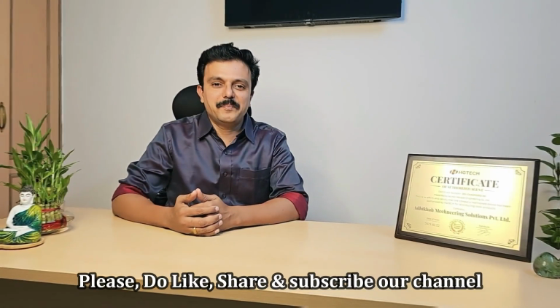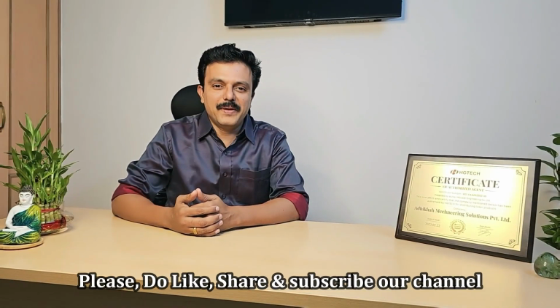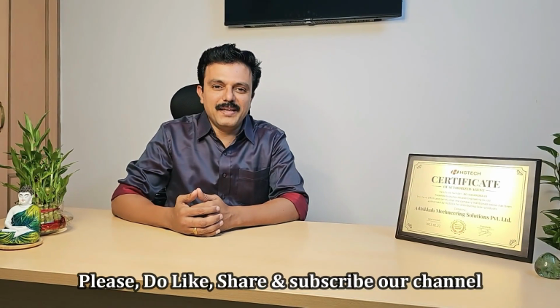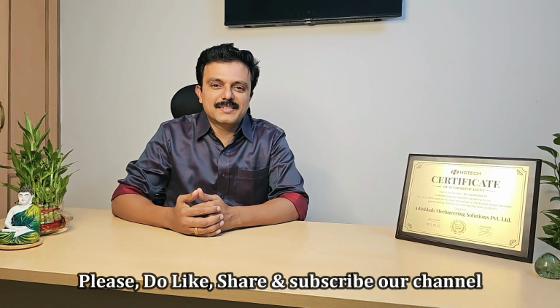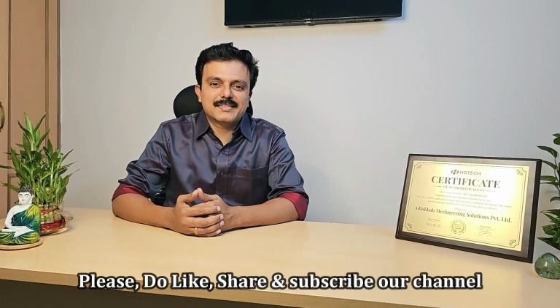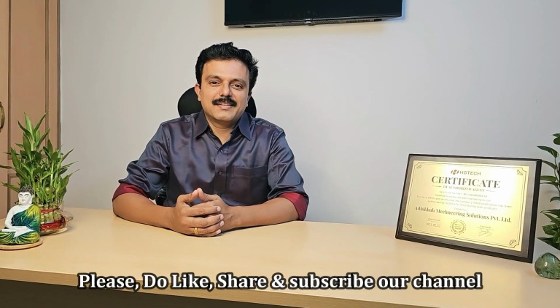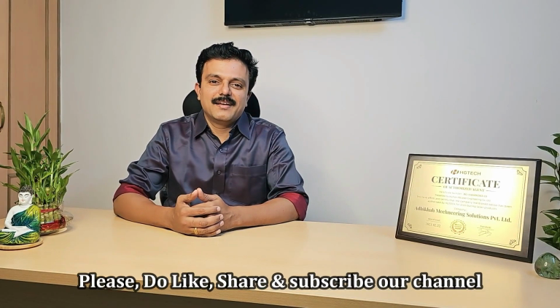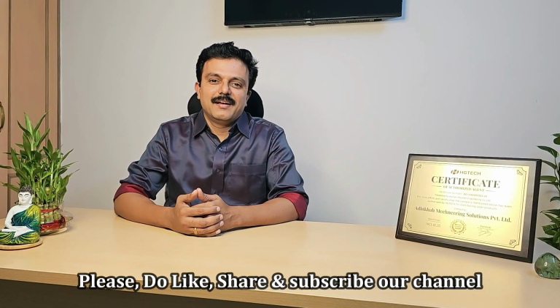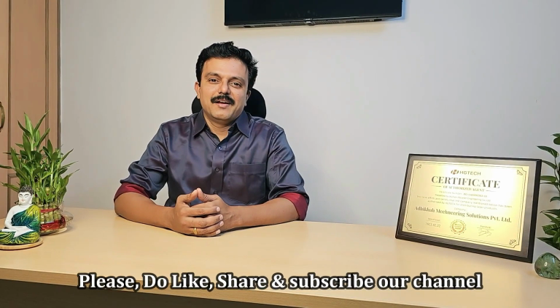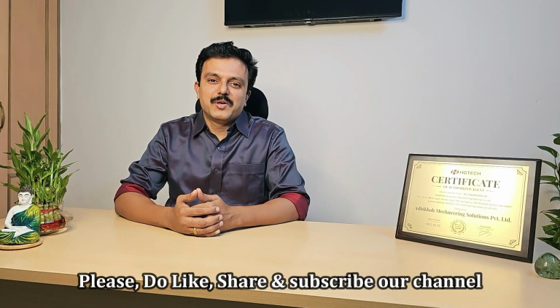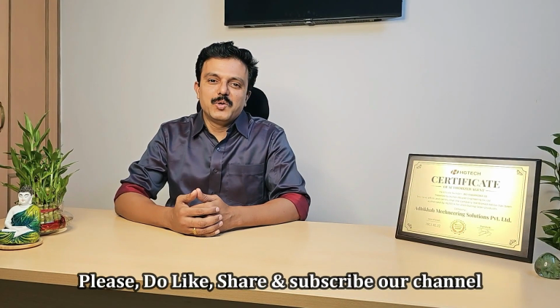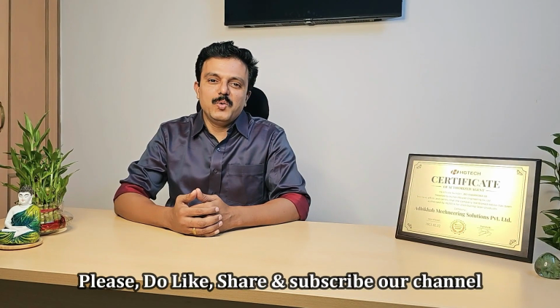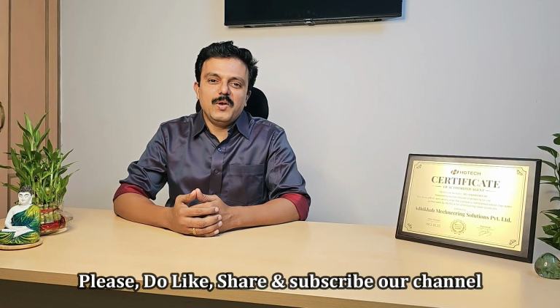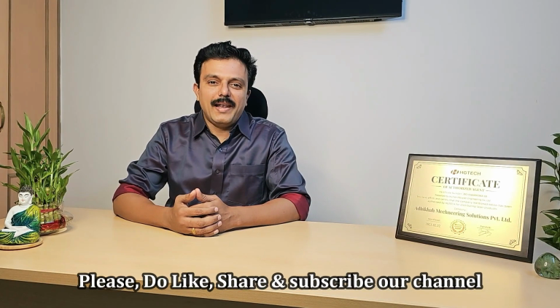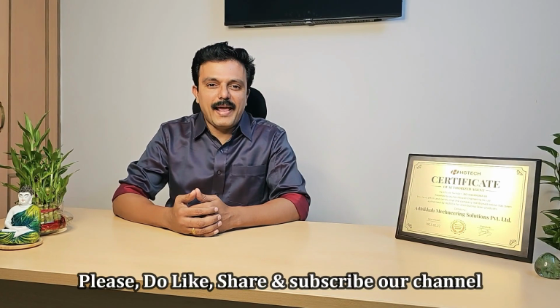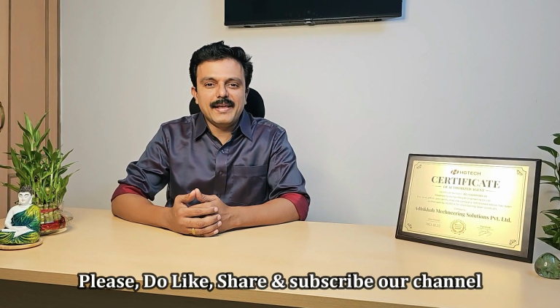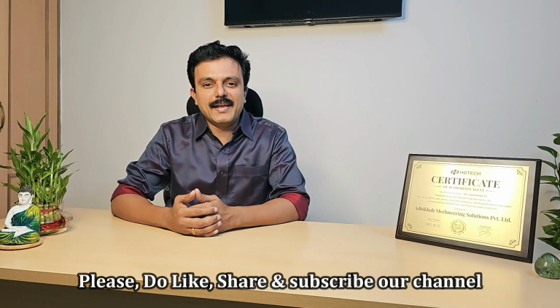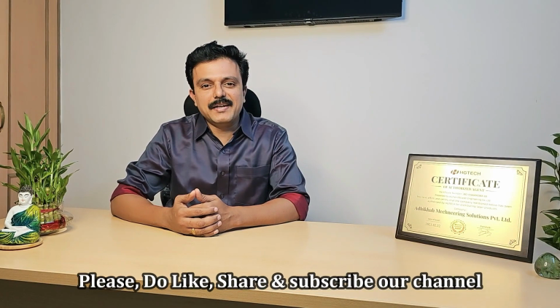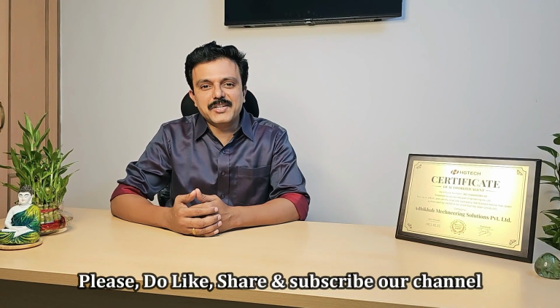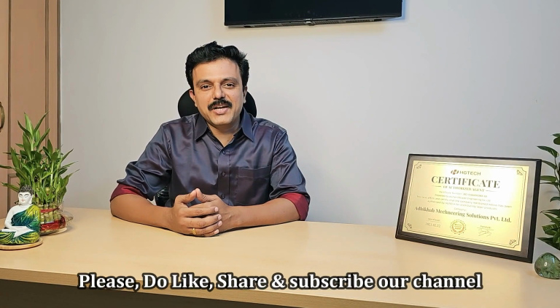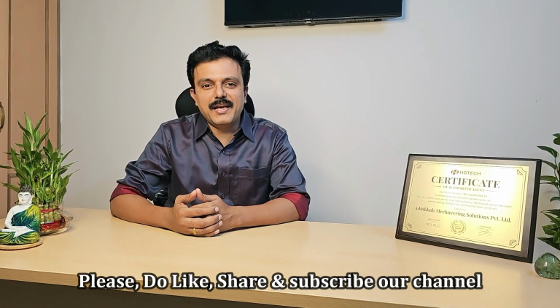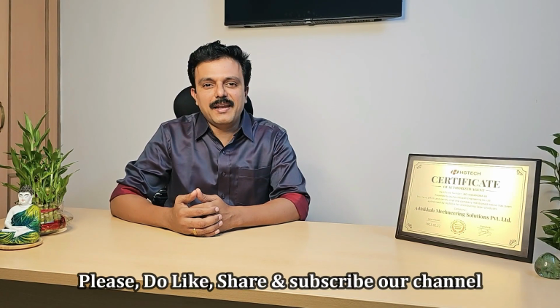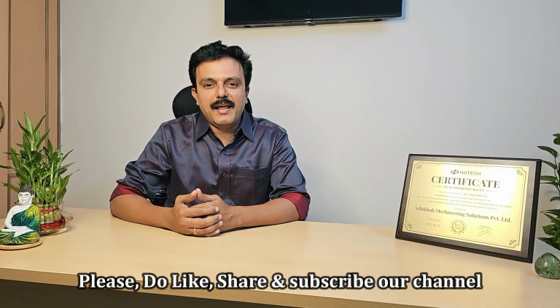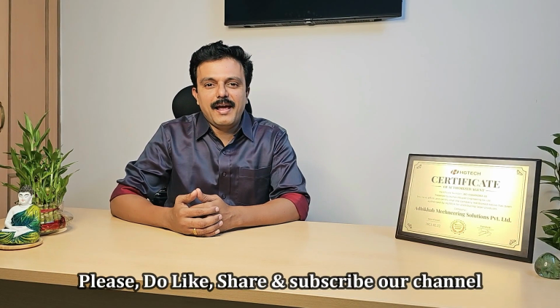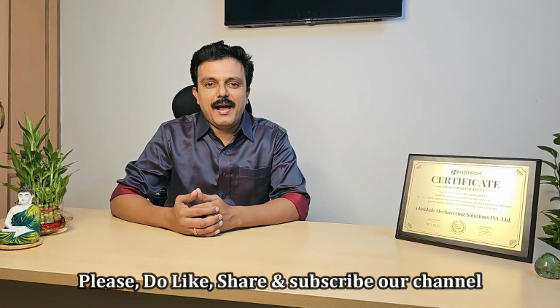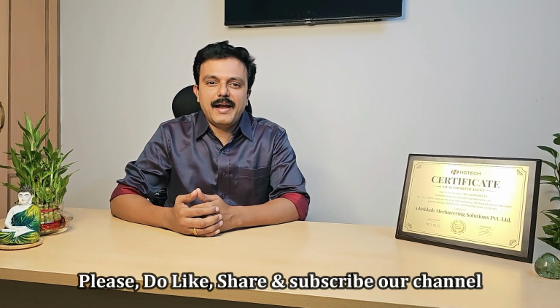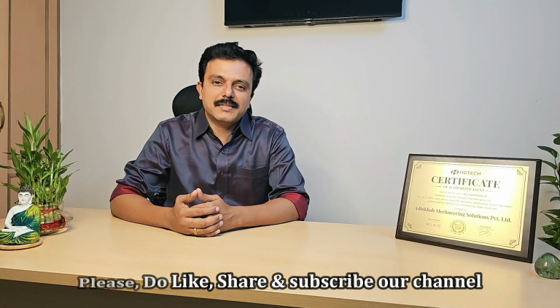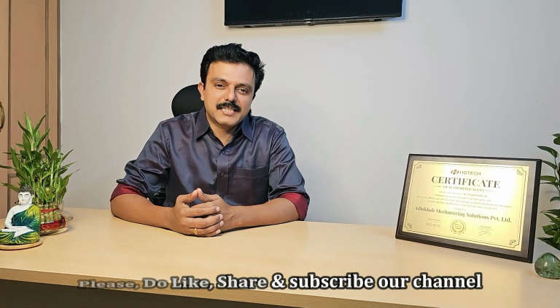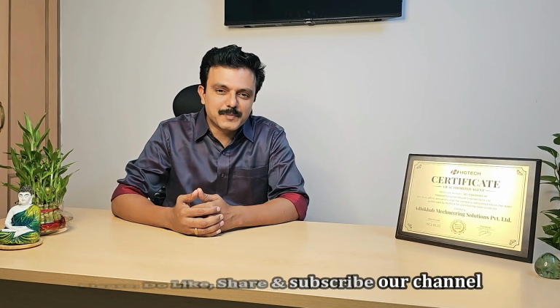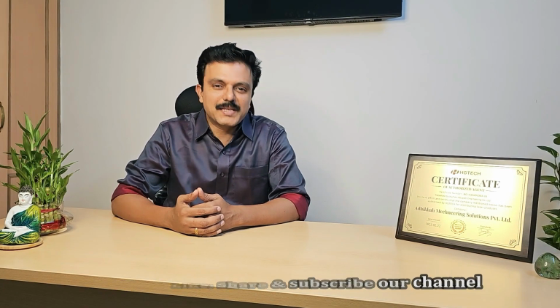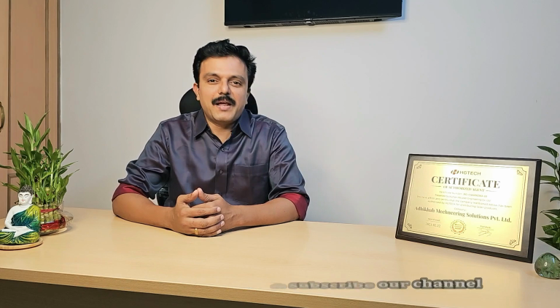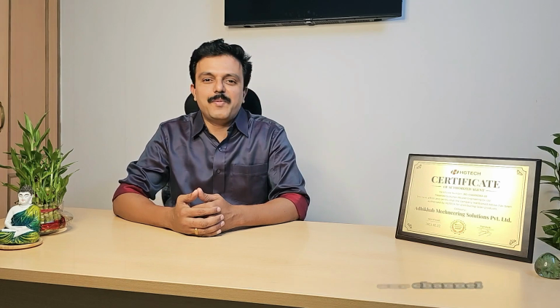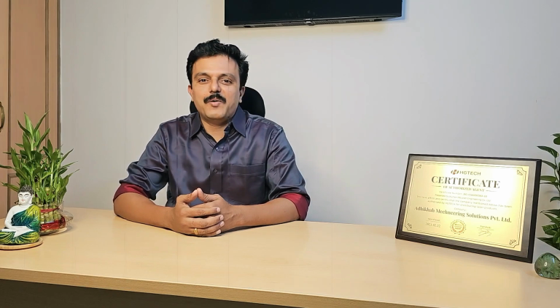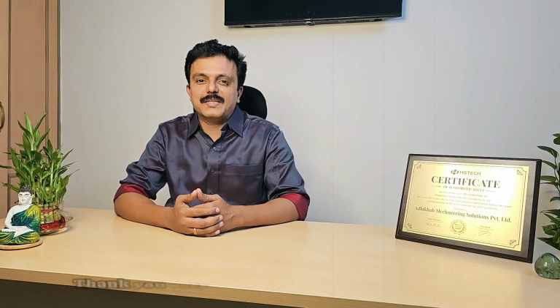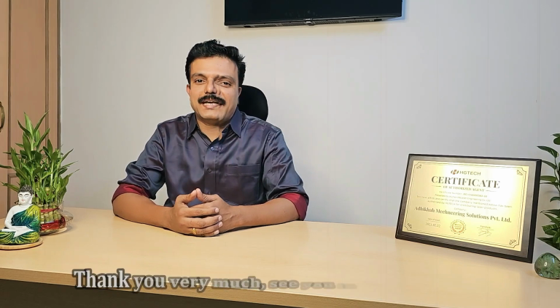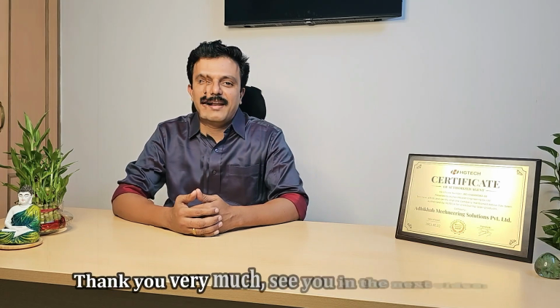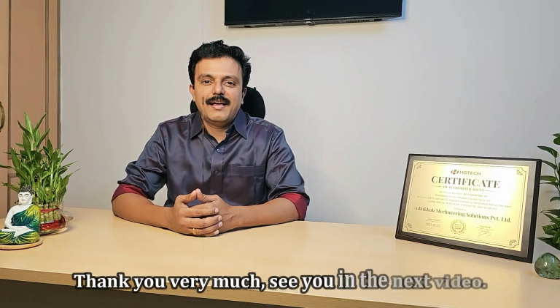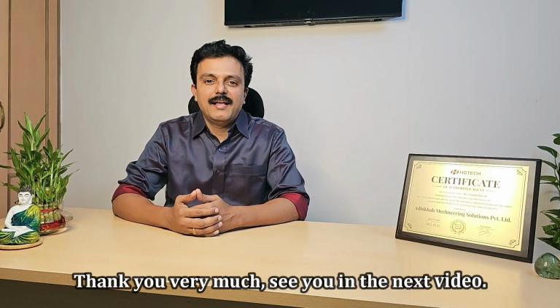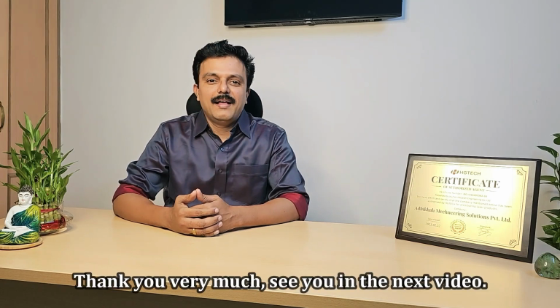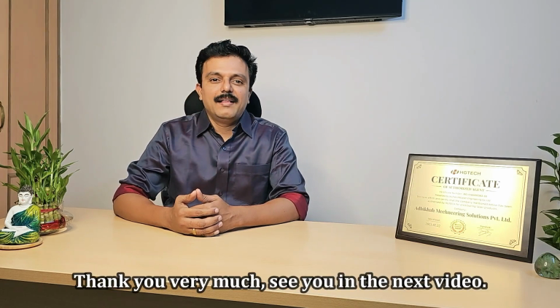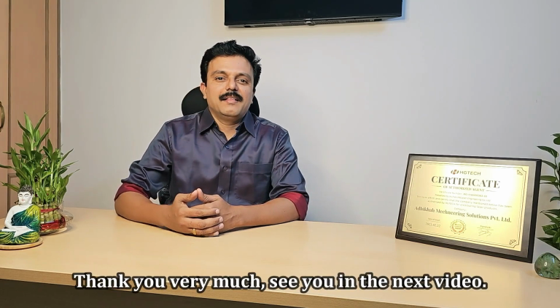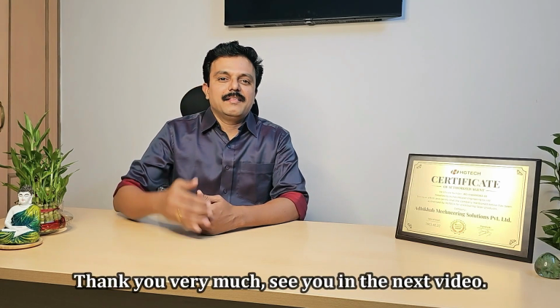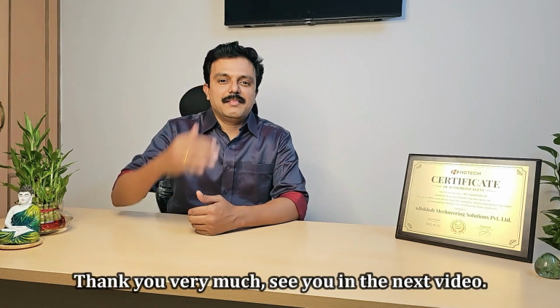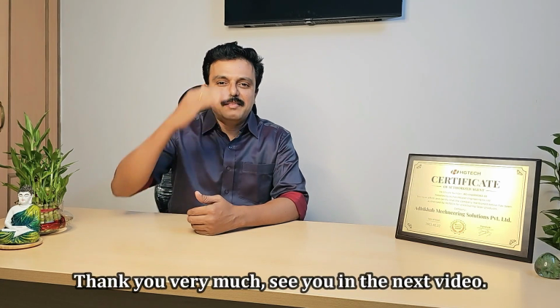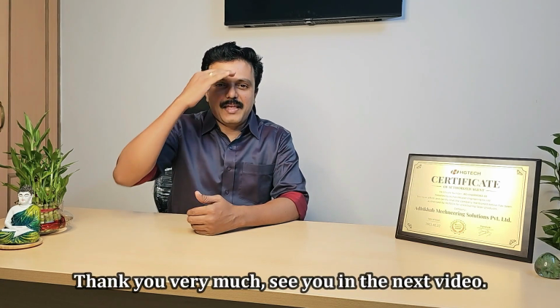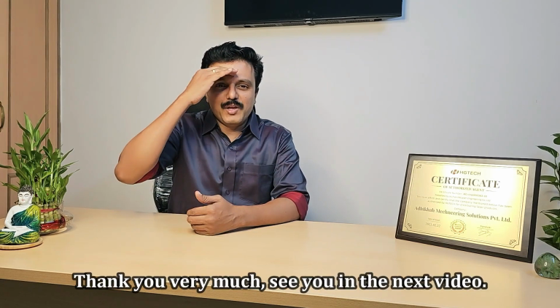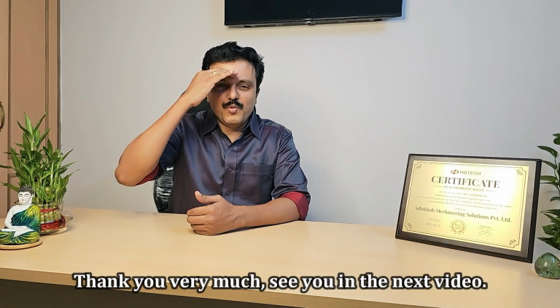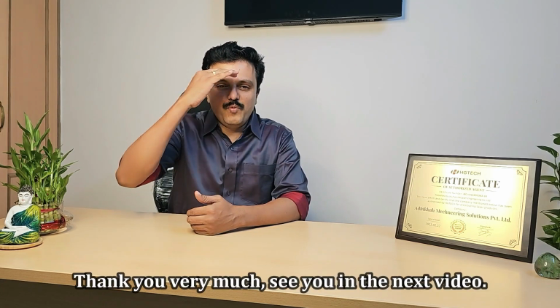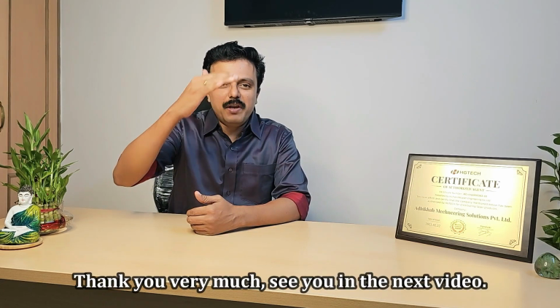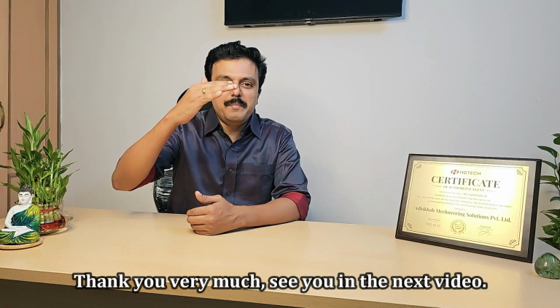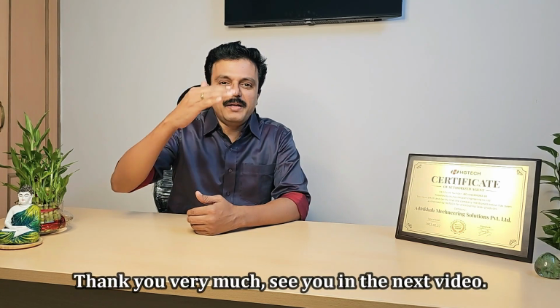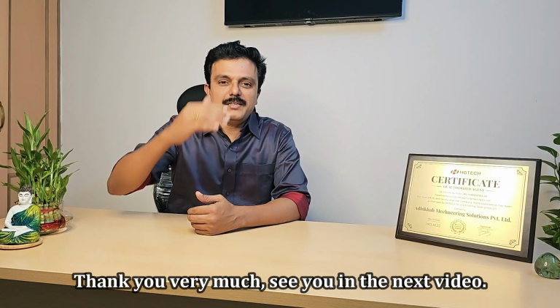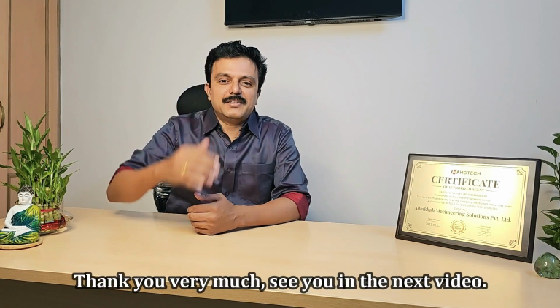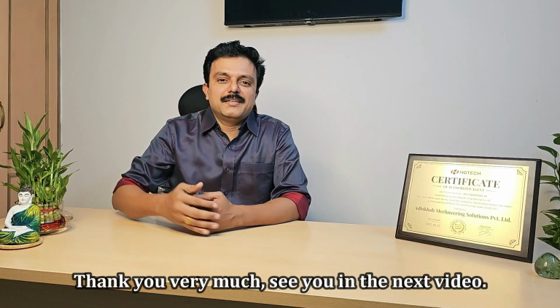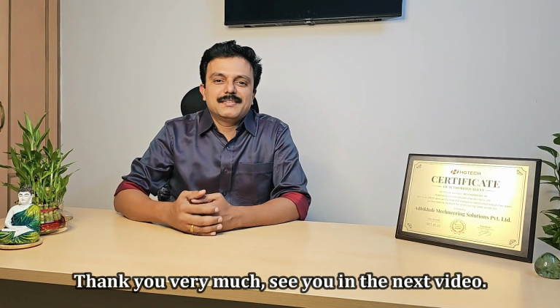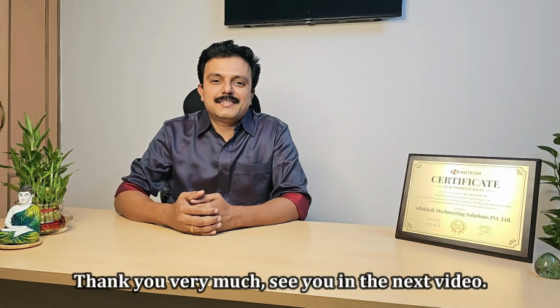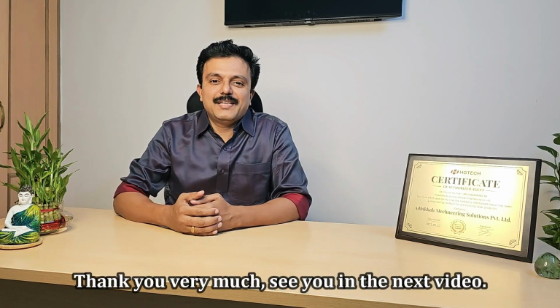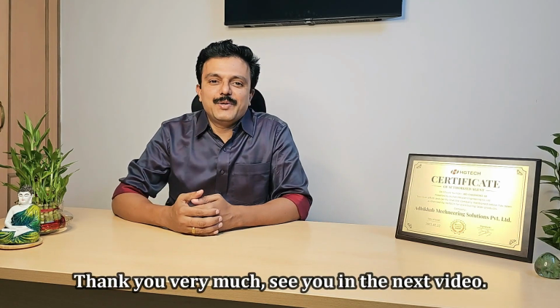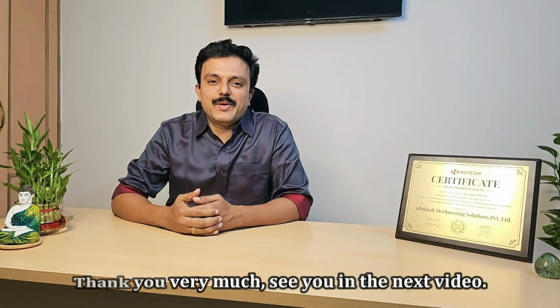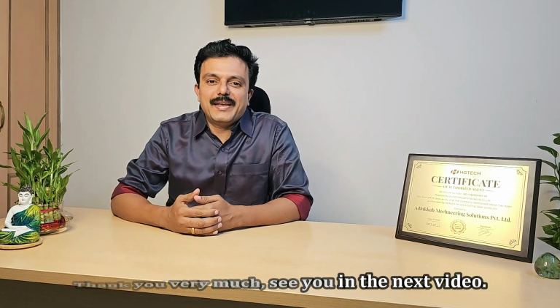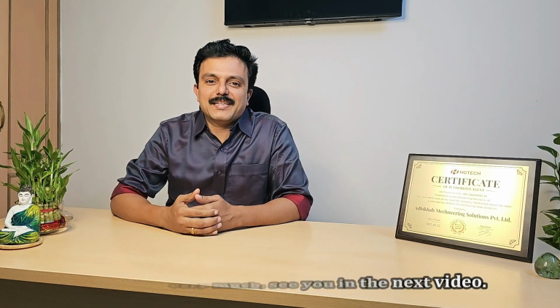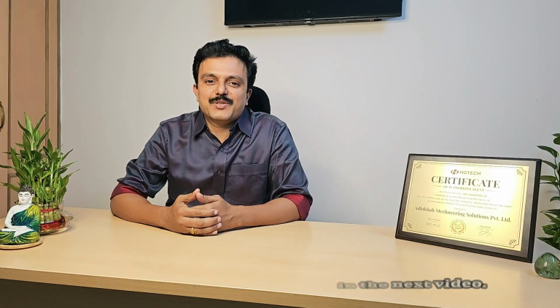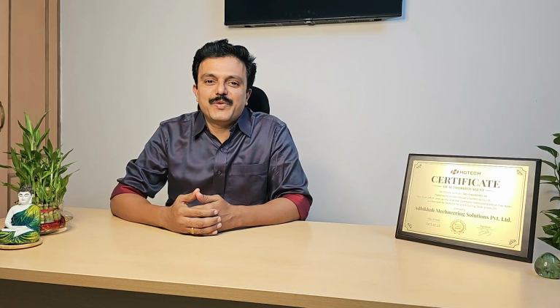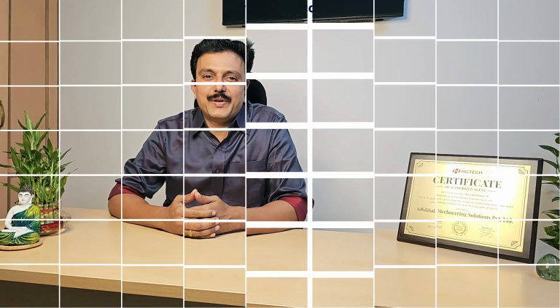Please do like, share, and subscribe to our channel. Thank you very much. See you in the next video.